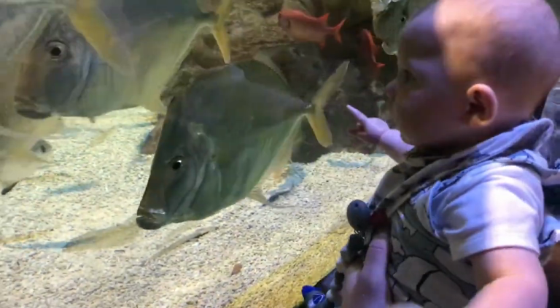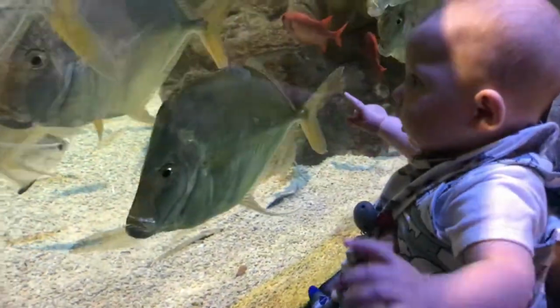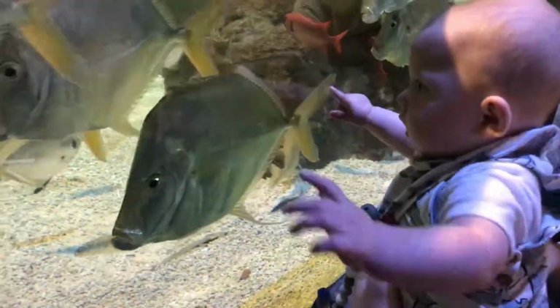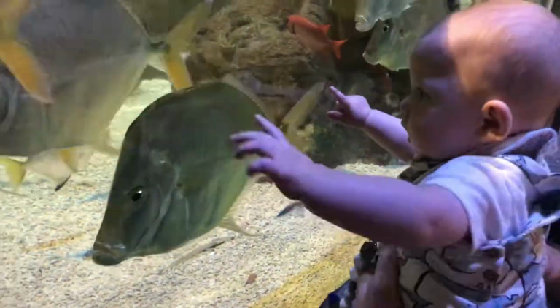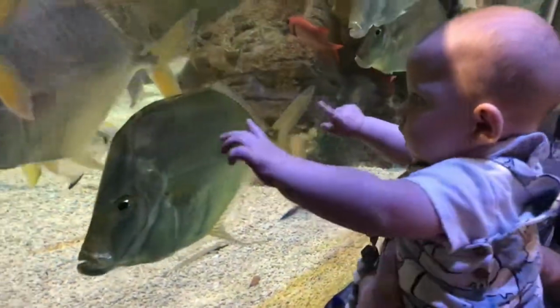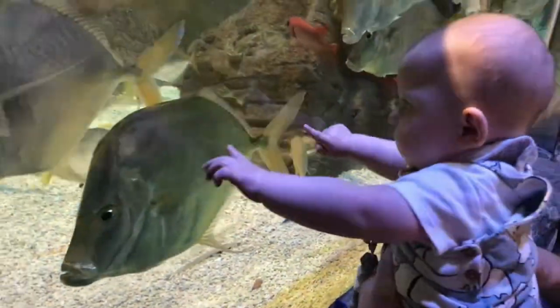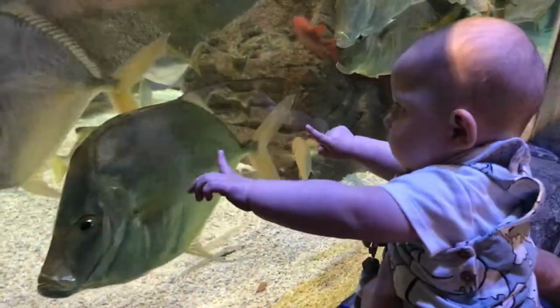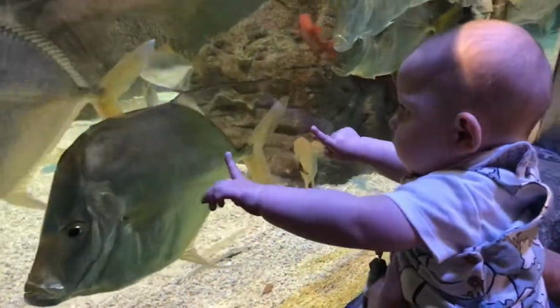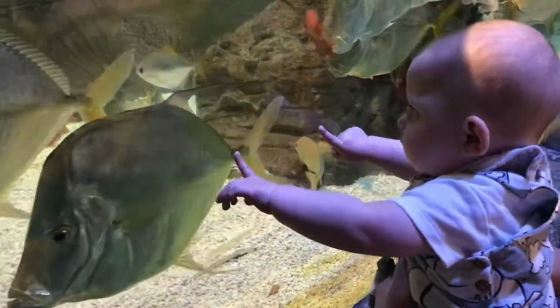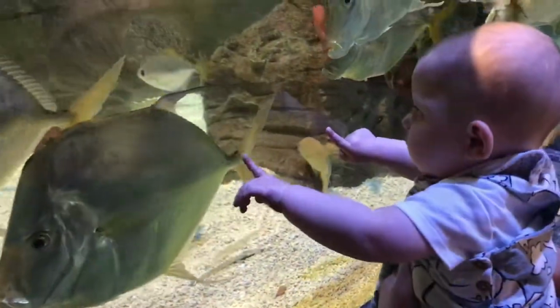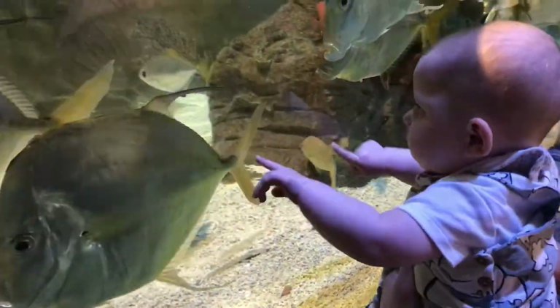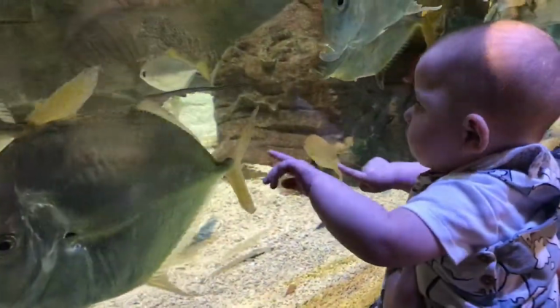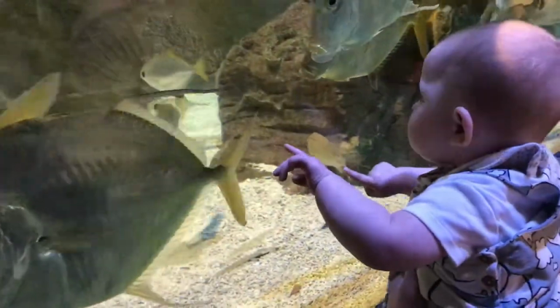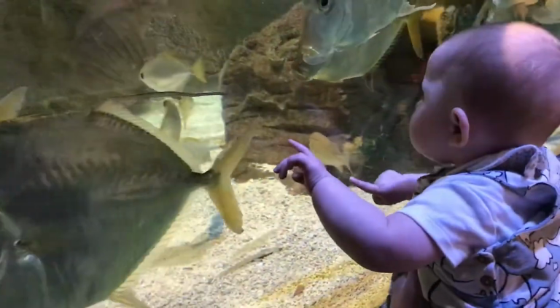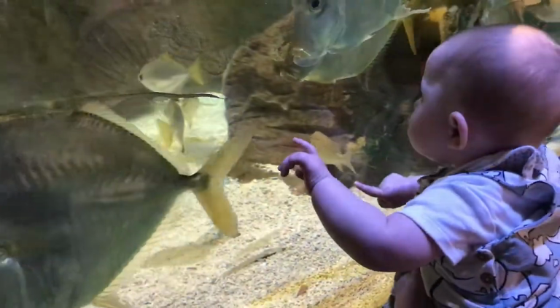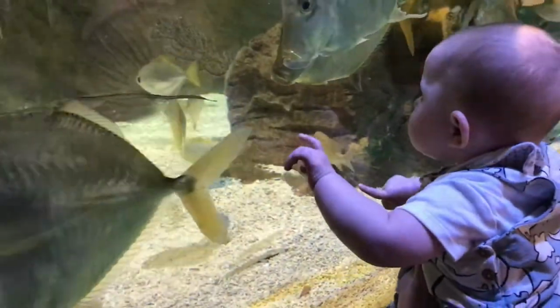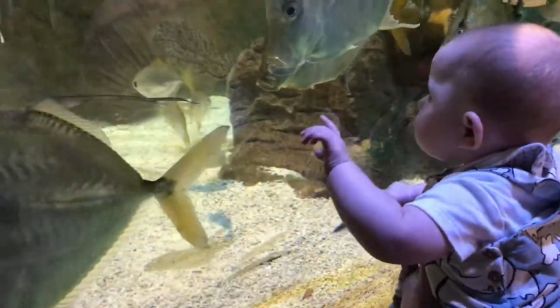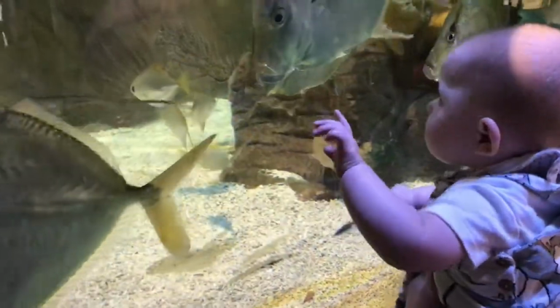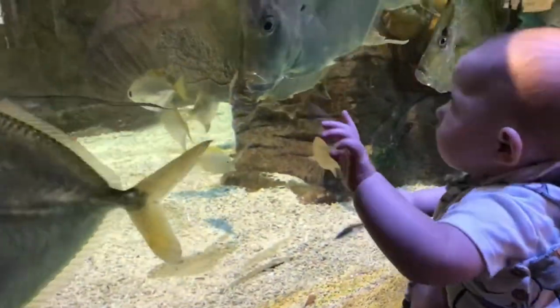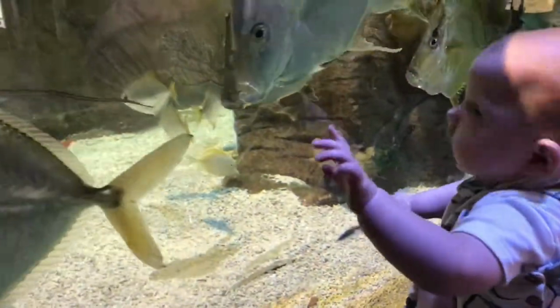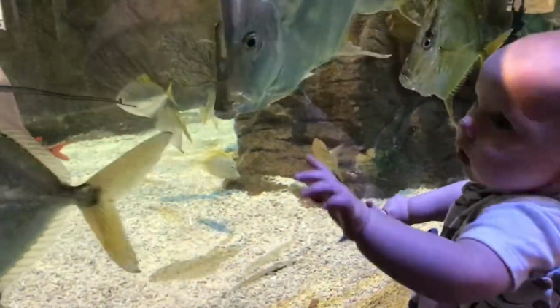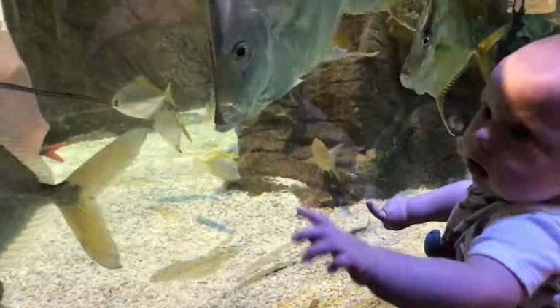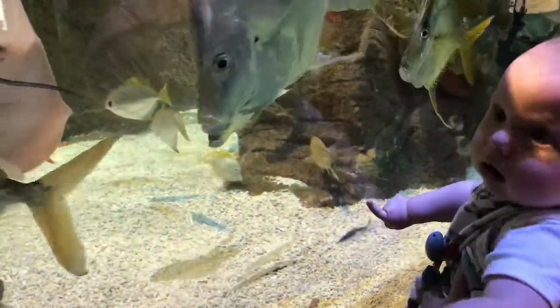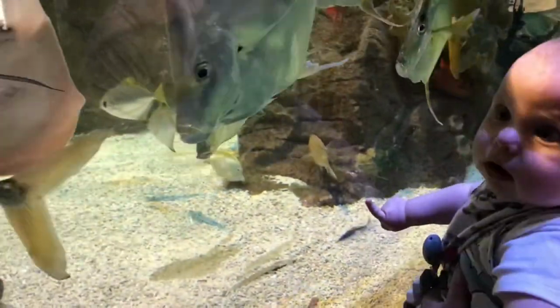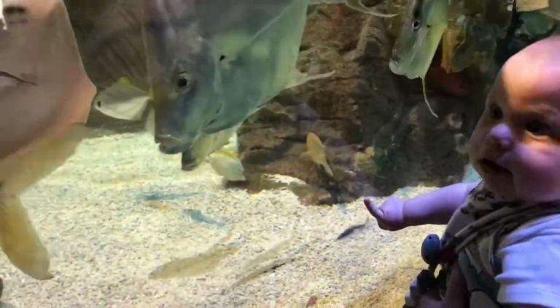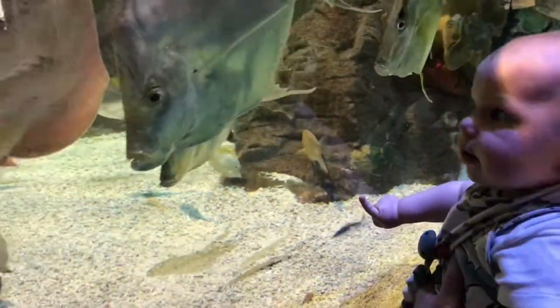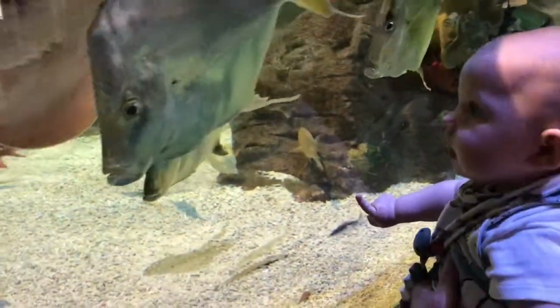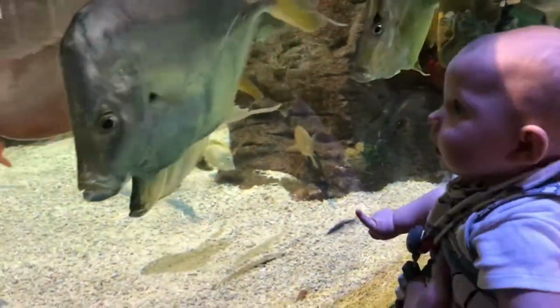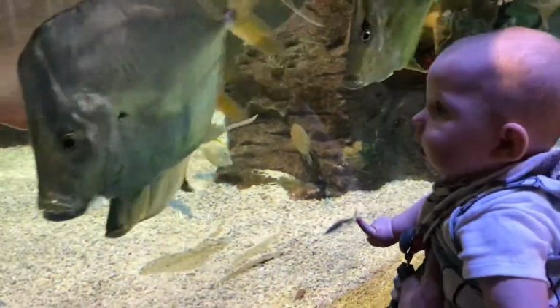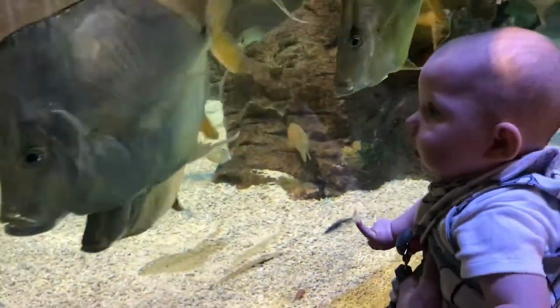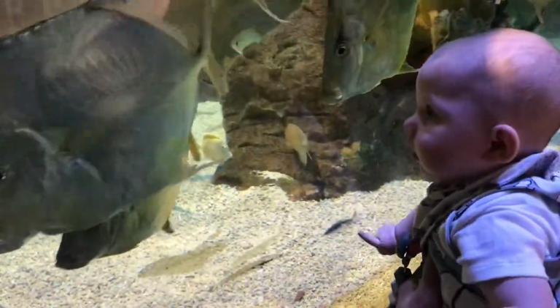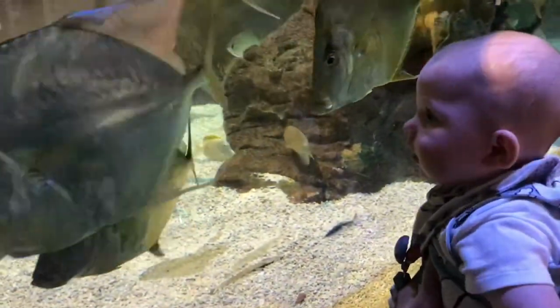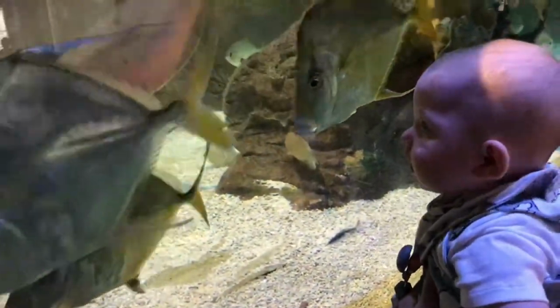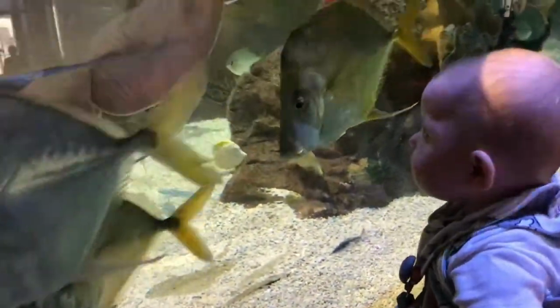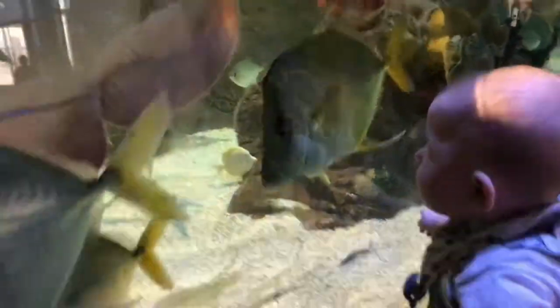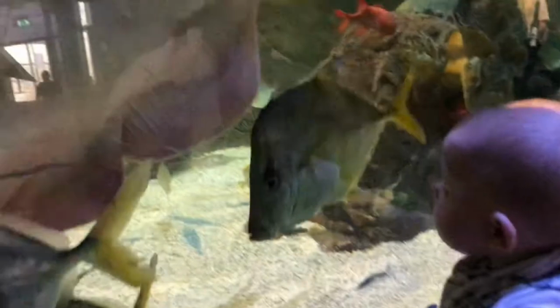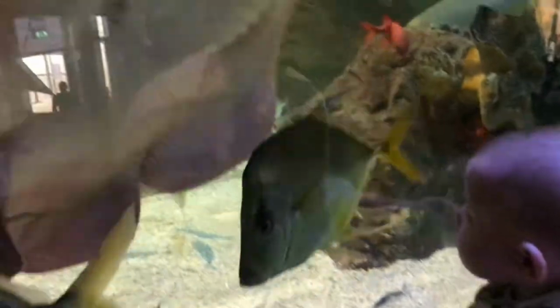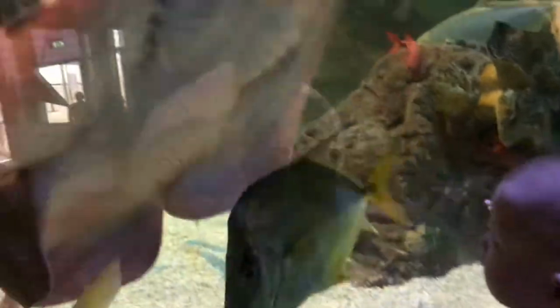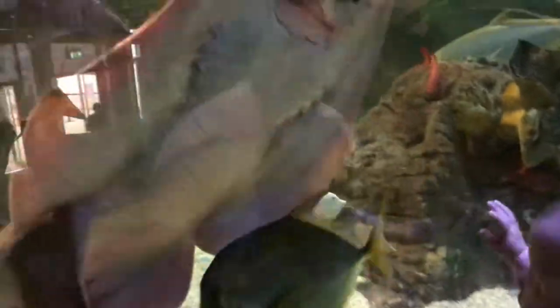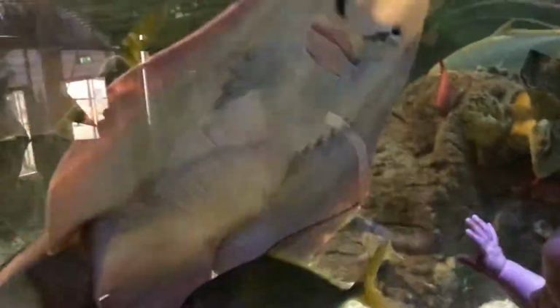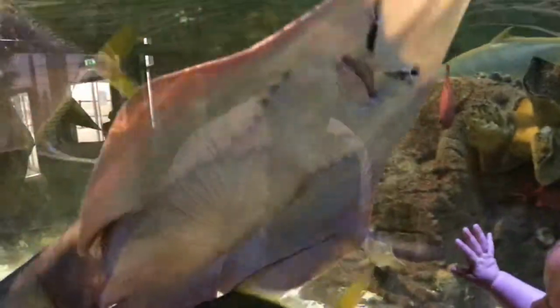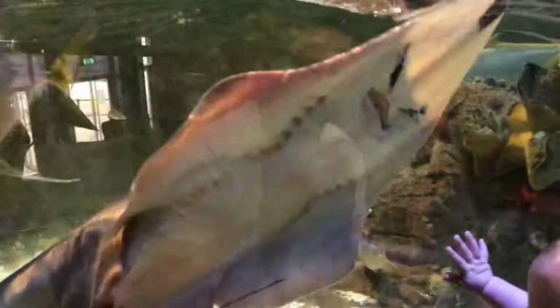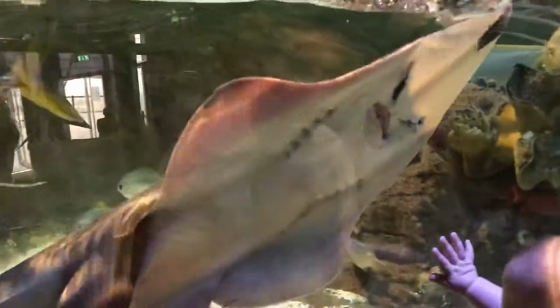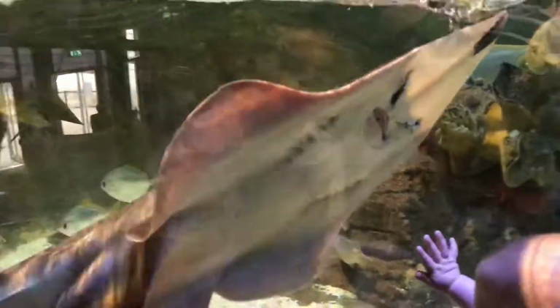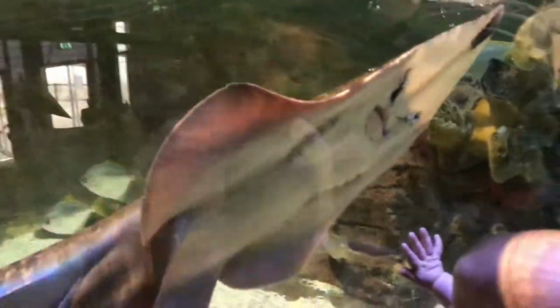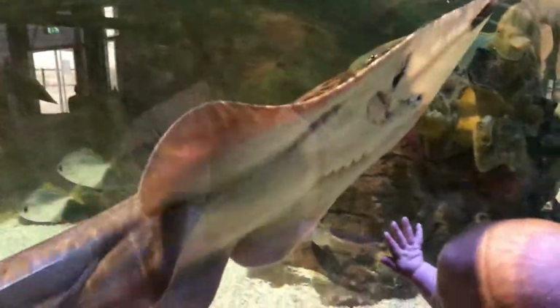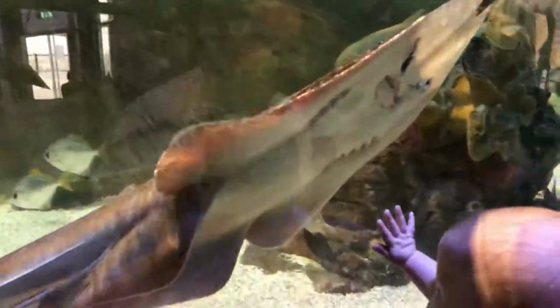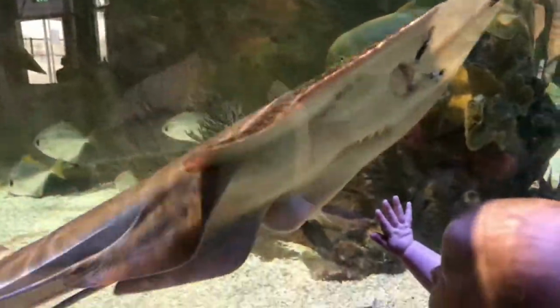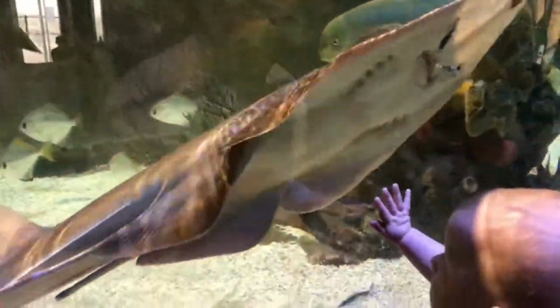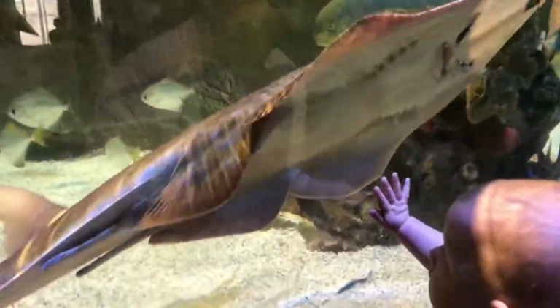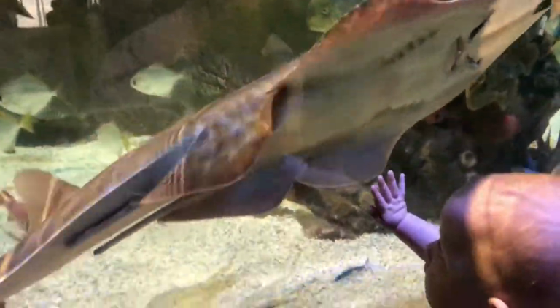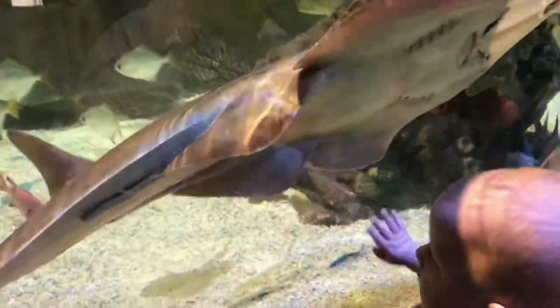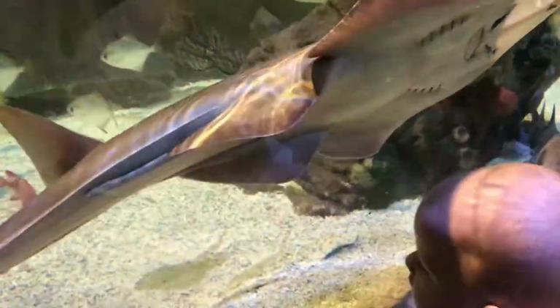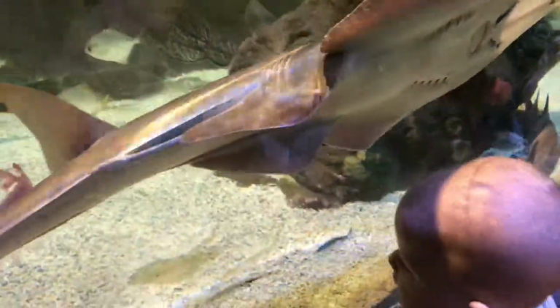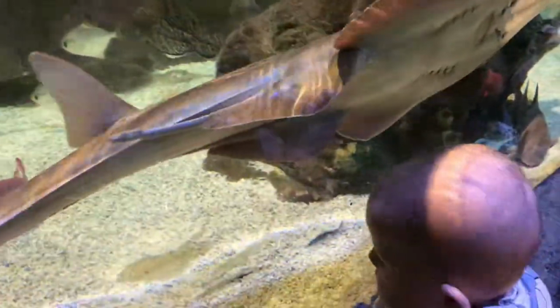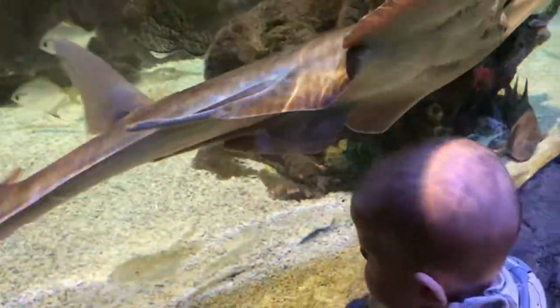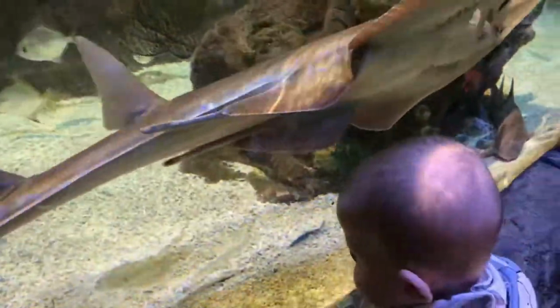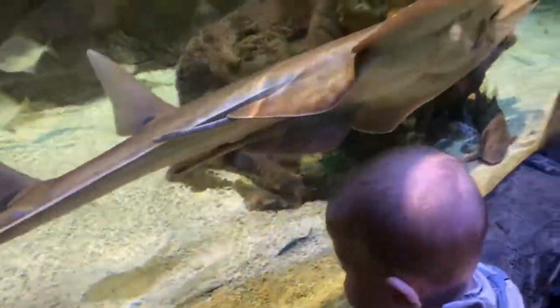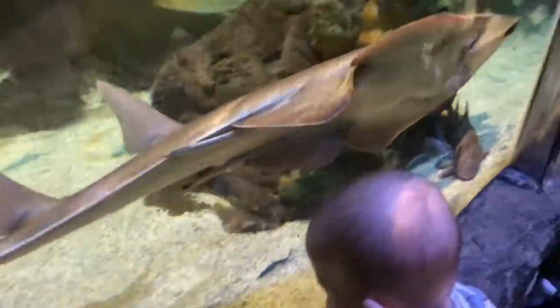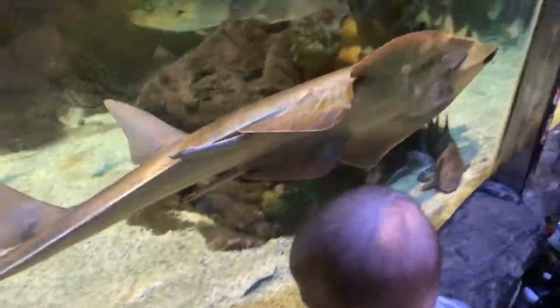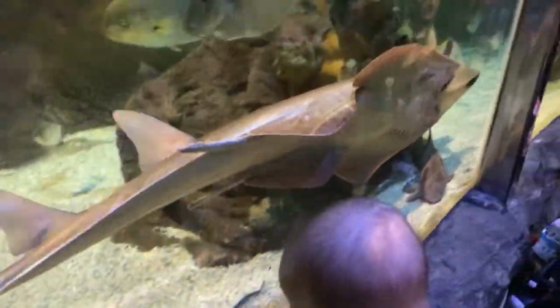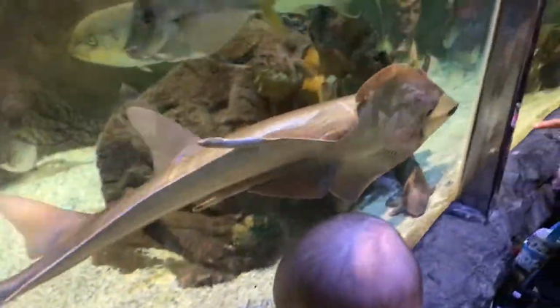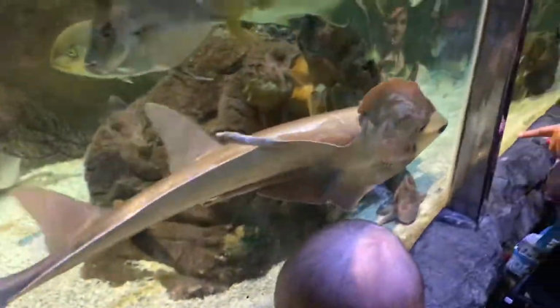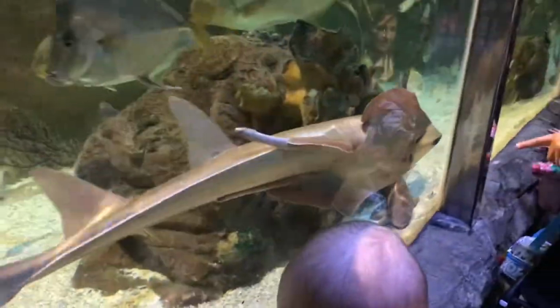It was so lovely just watching his face light up — he would get so excited whenever something came towards him.